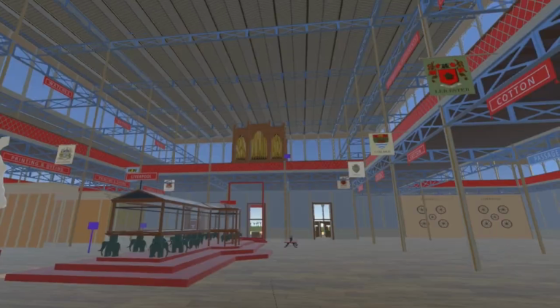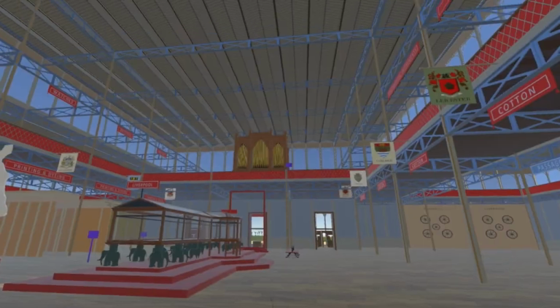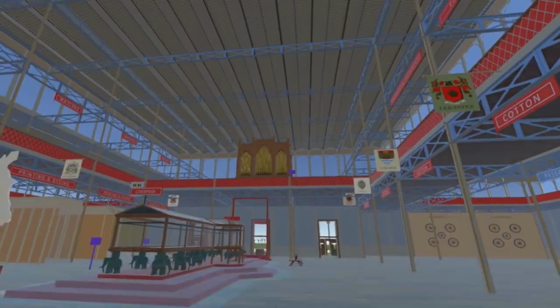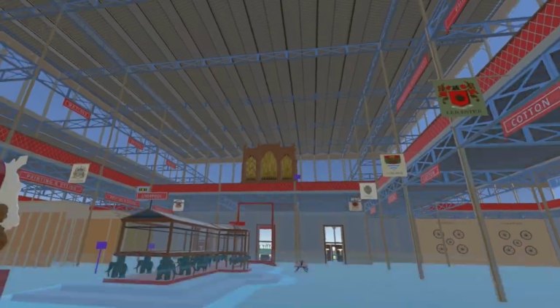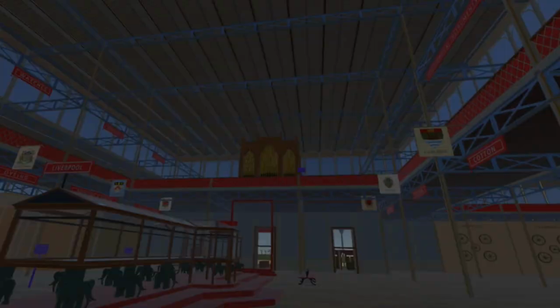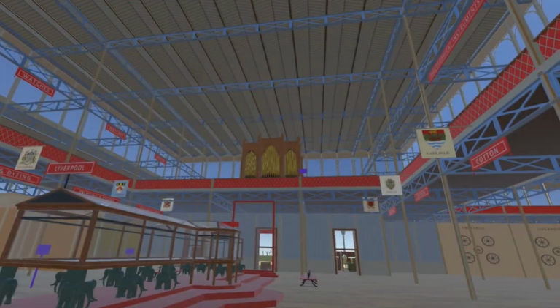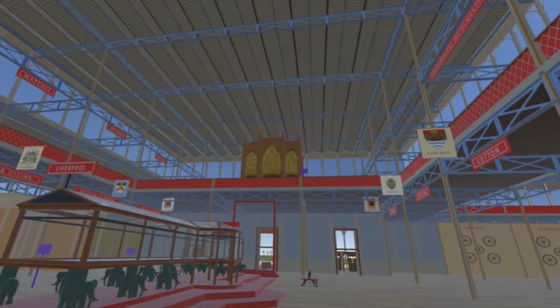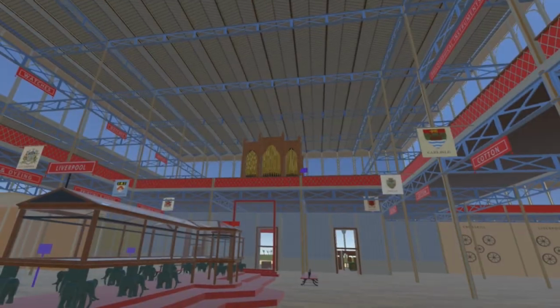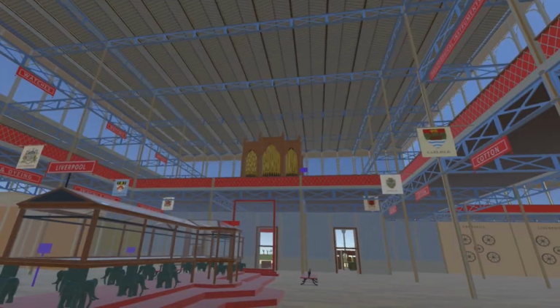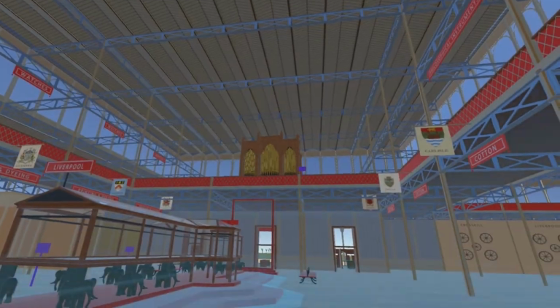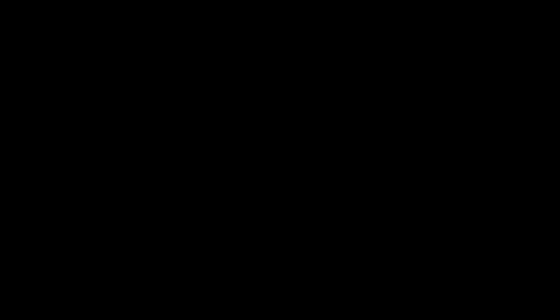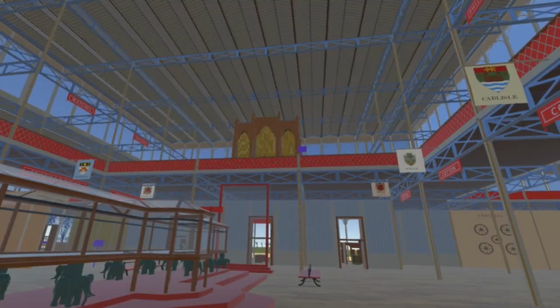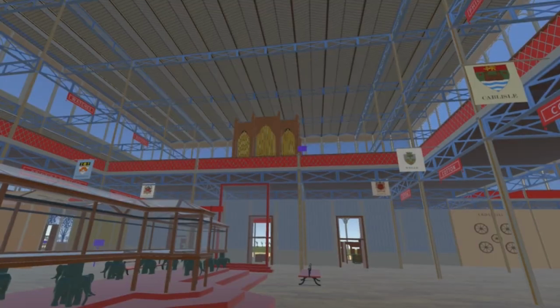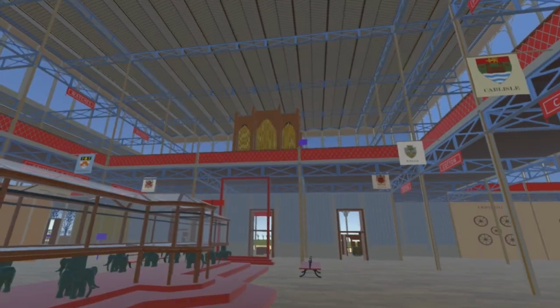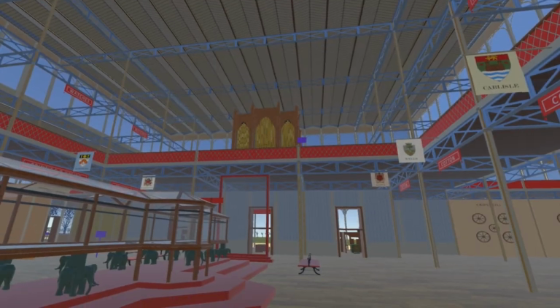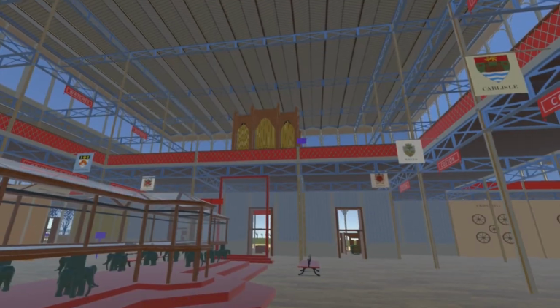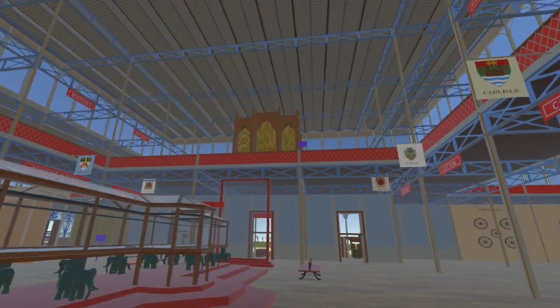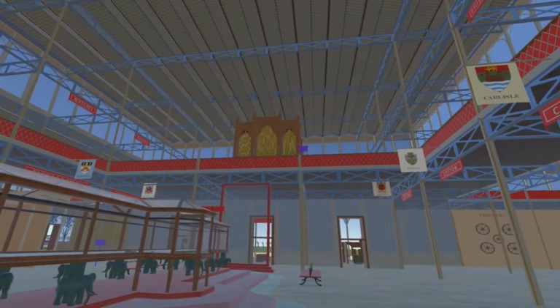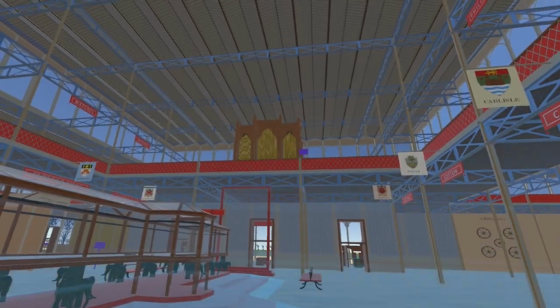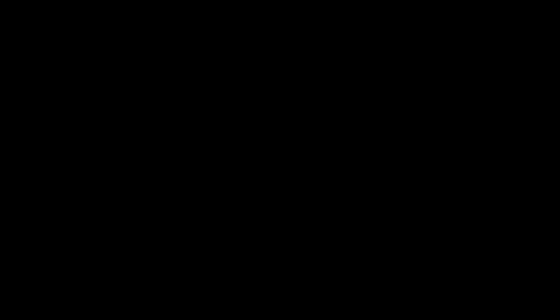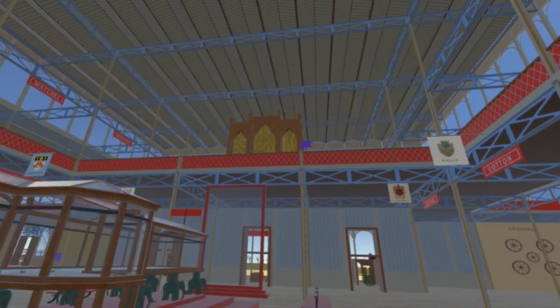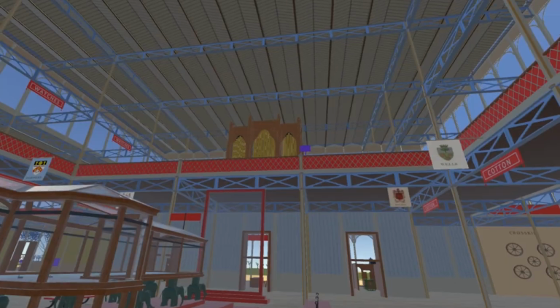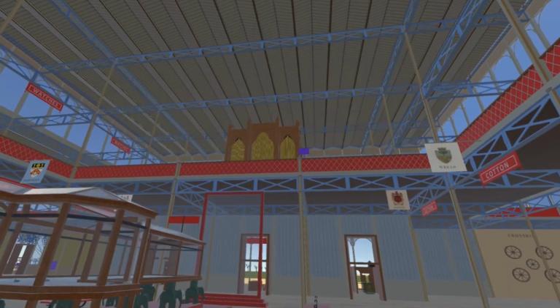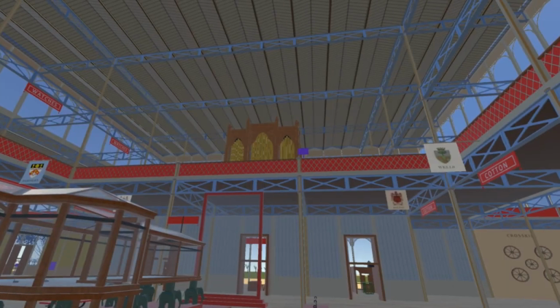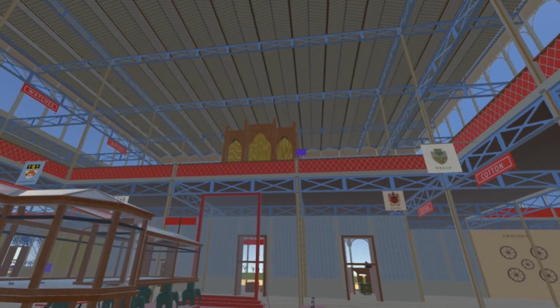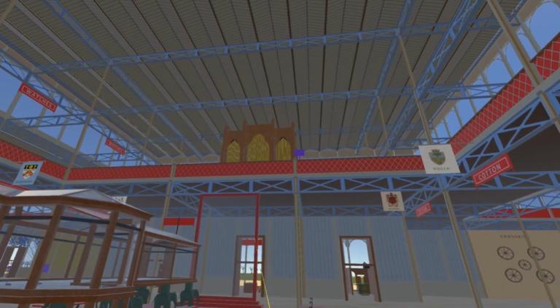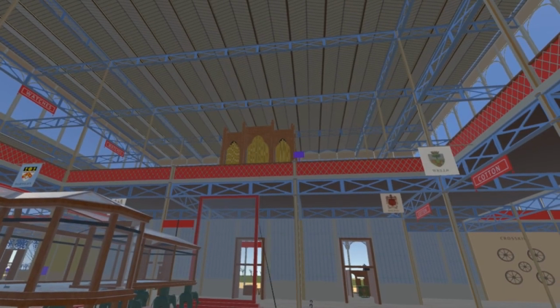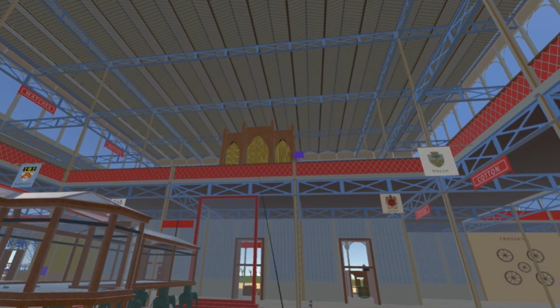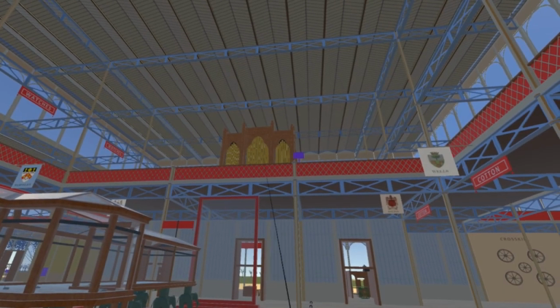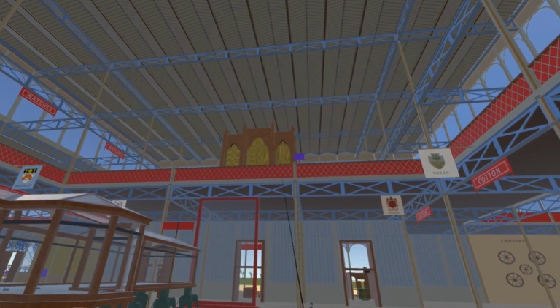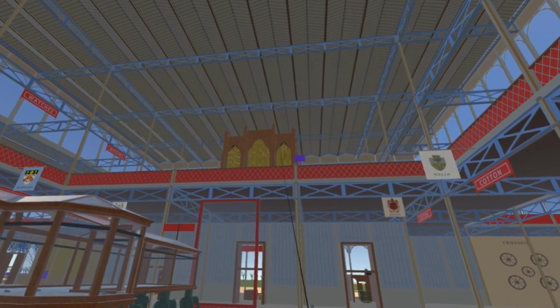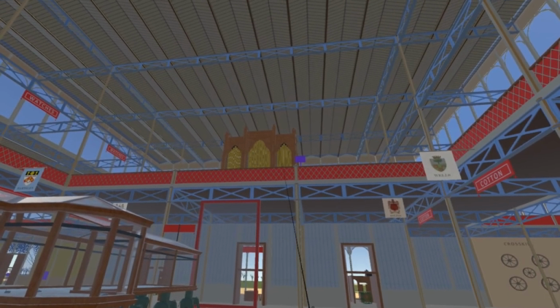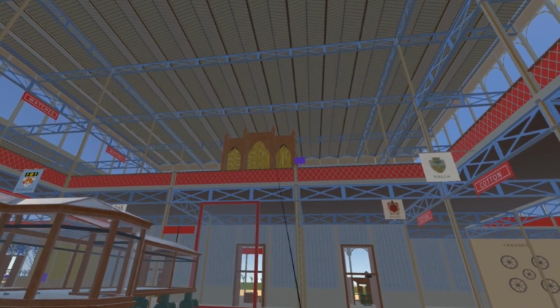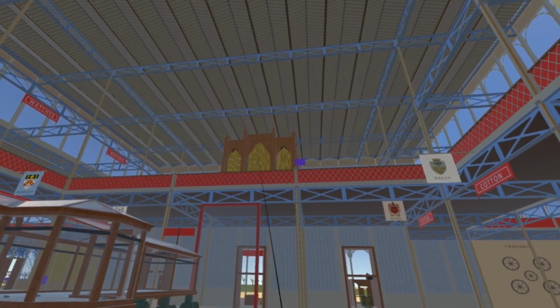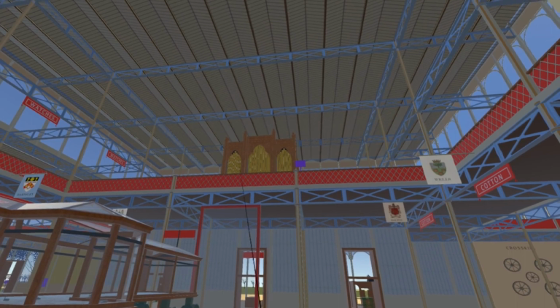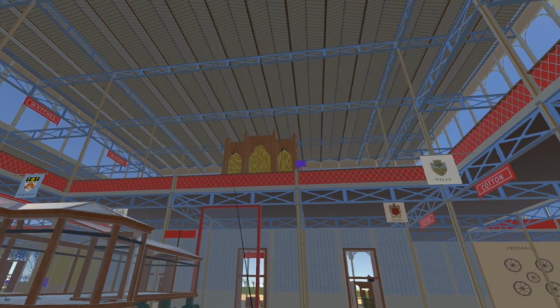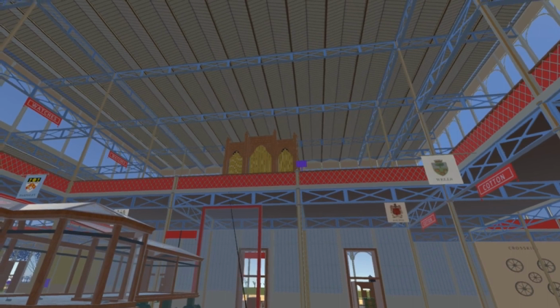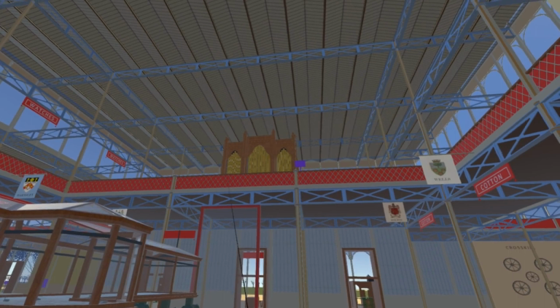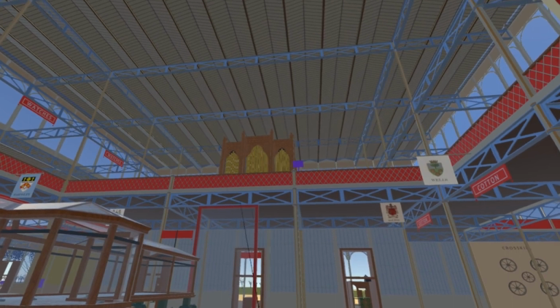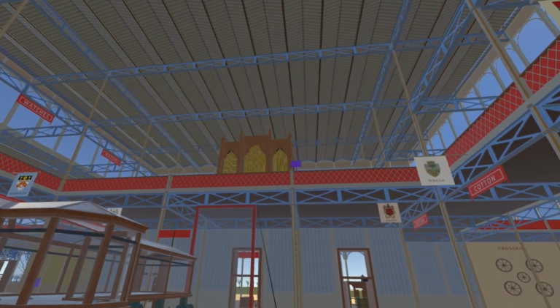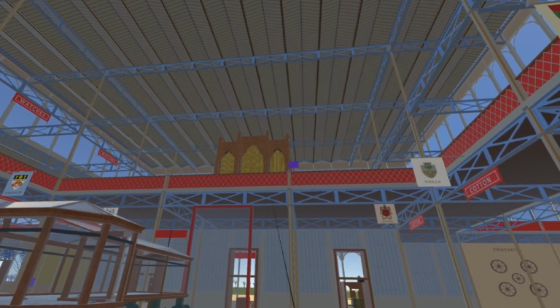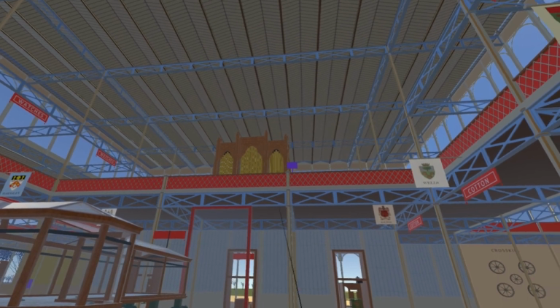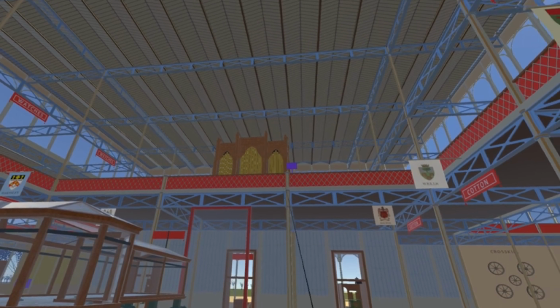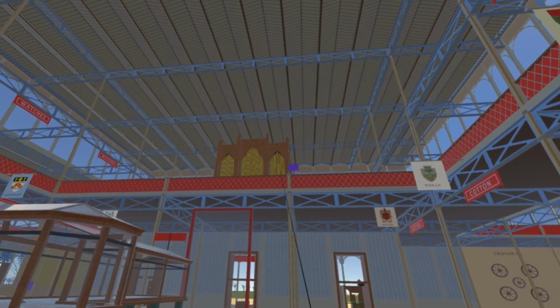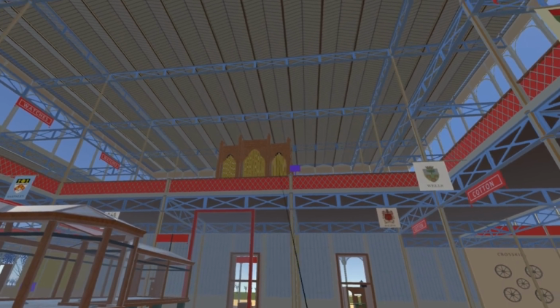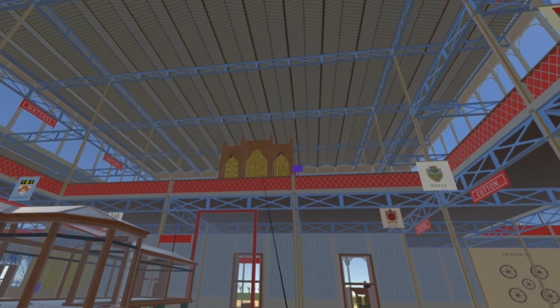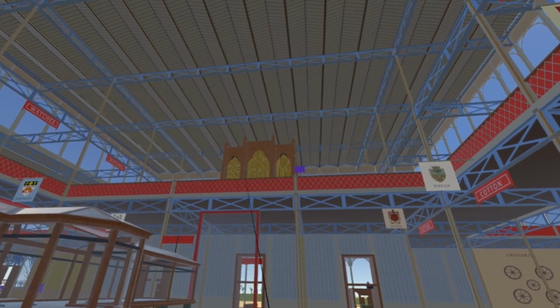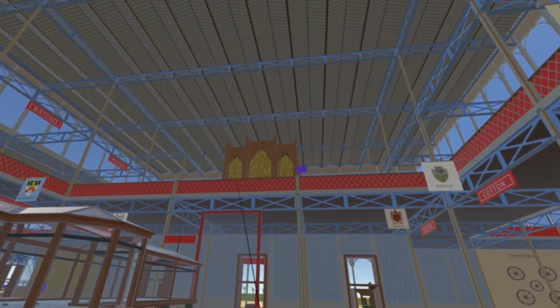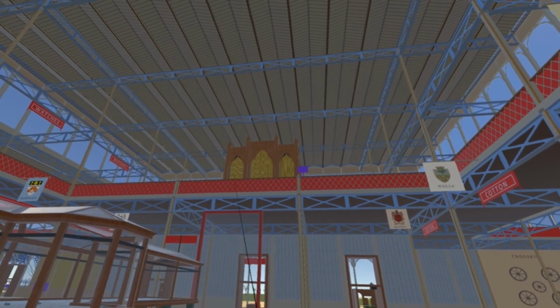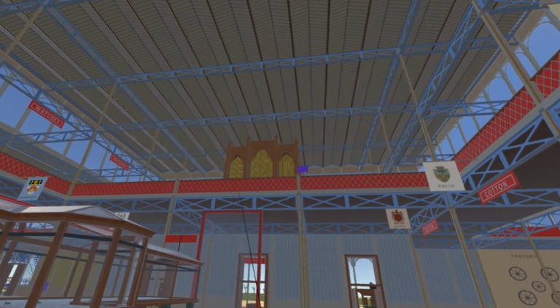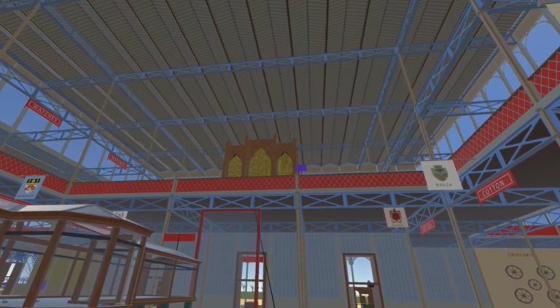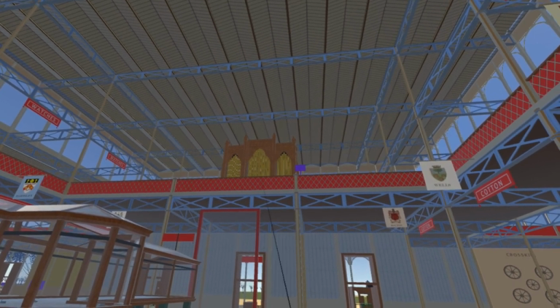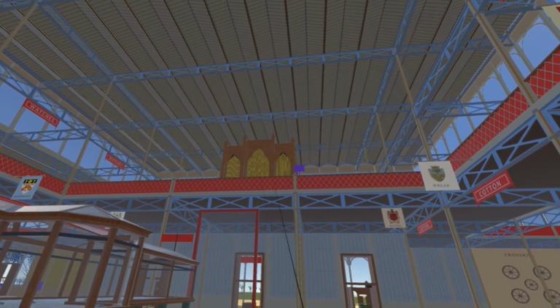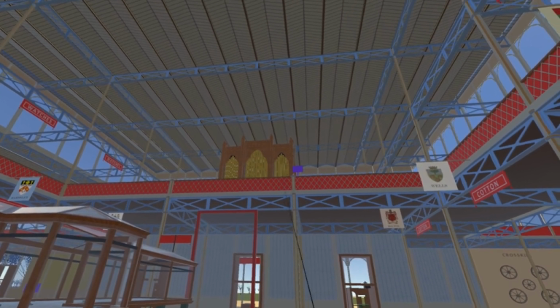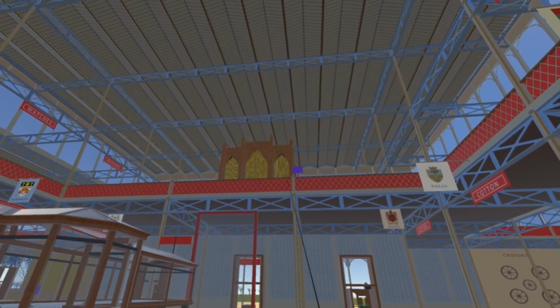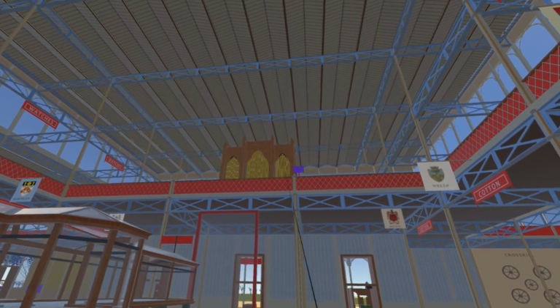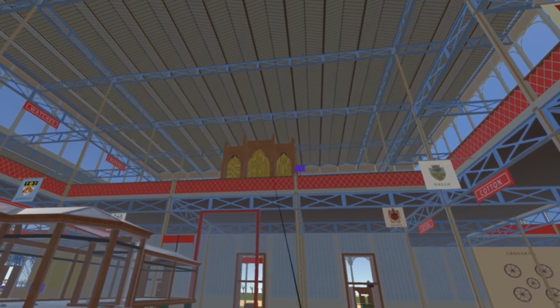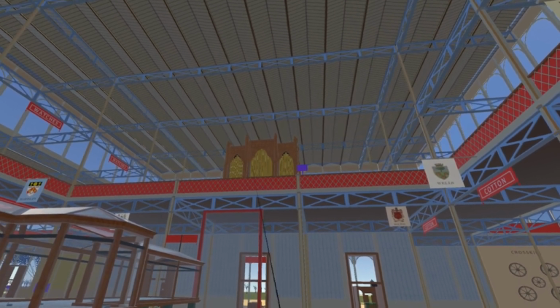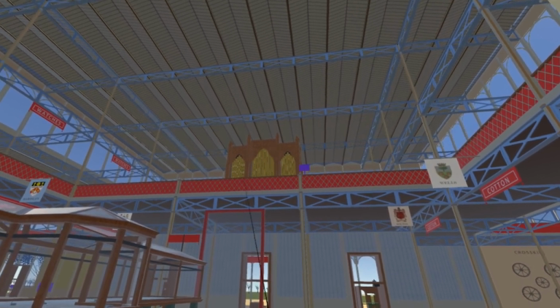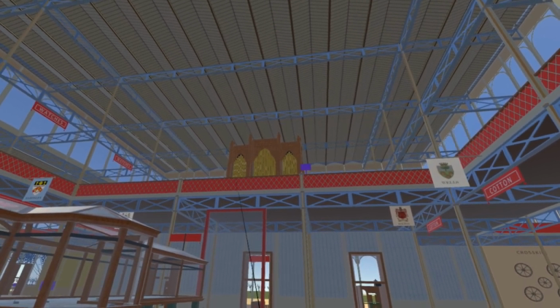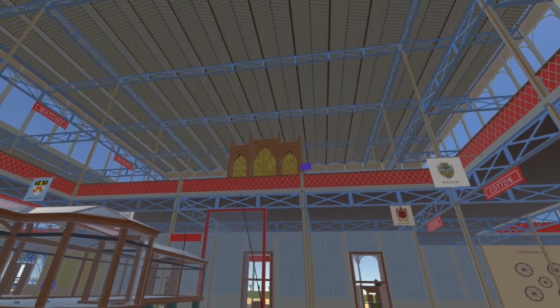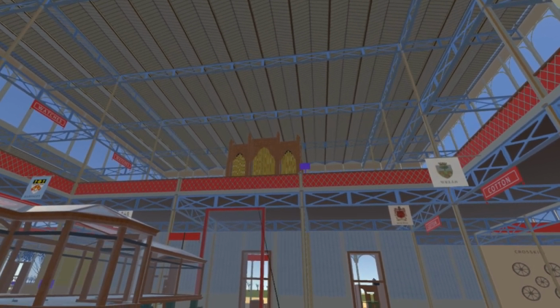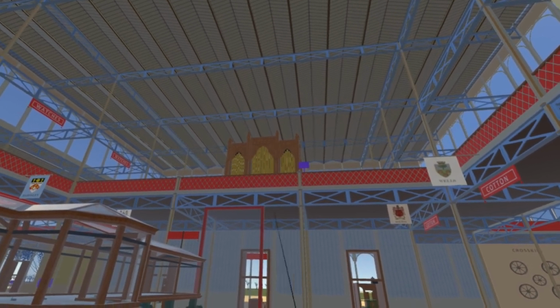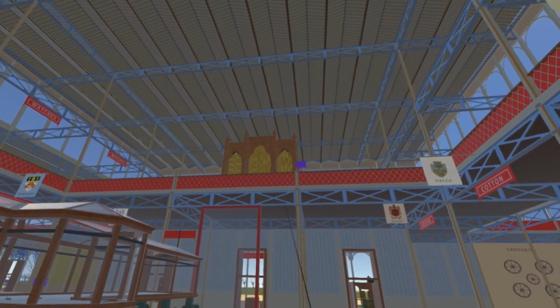The workings of this organ are now in Winchester Cathedral, although the enclosure has been significantly modified from that at the Great Exhibition.